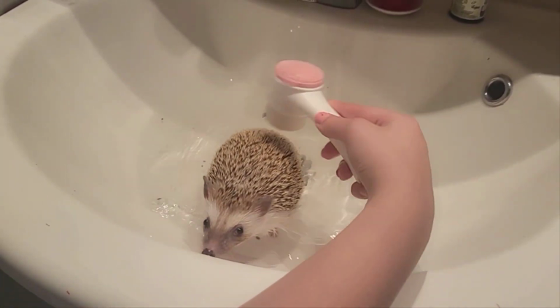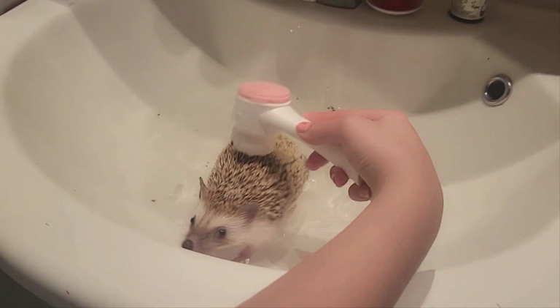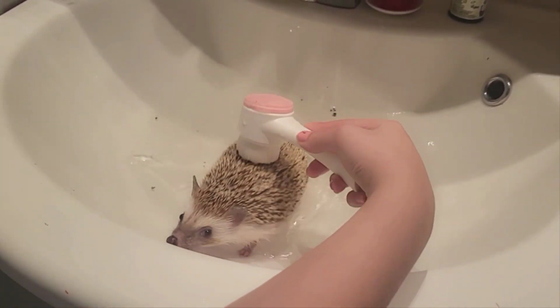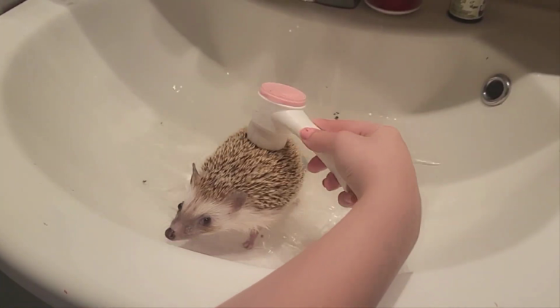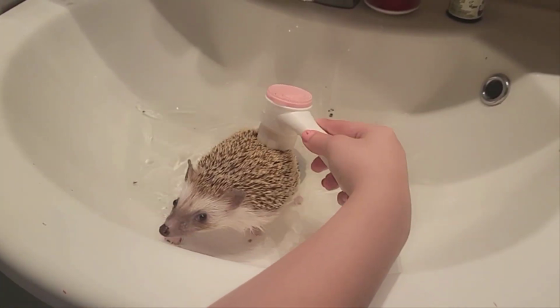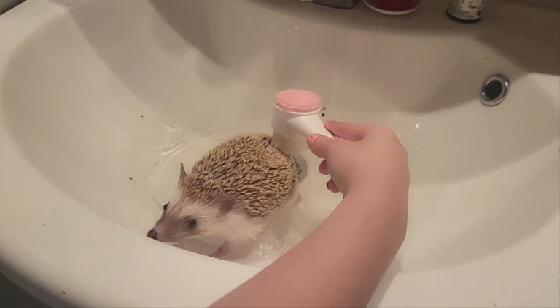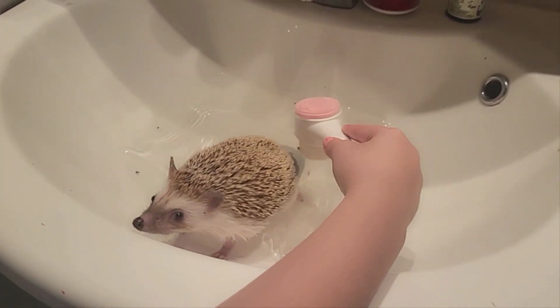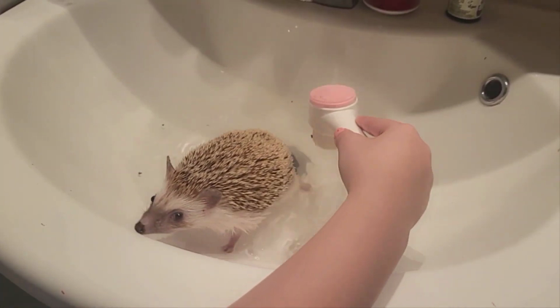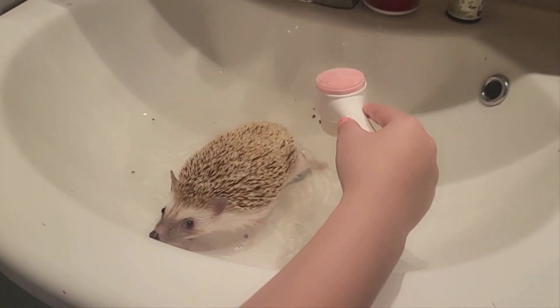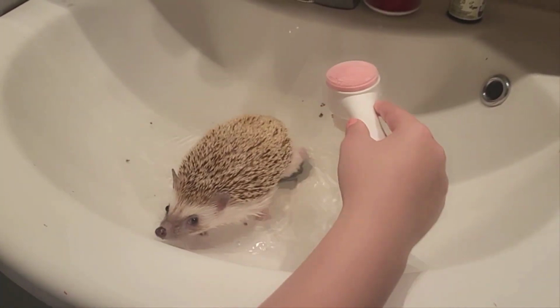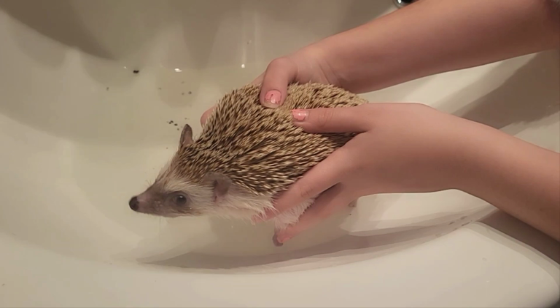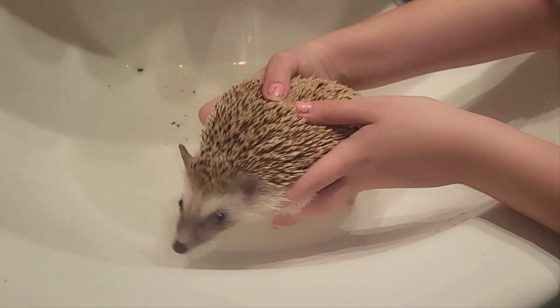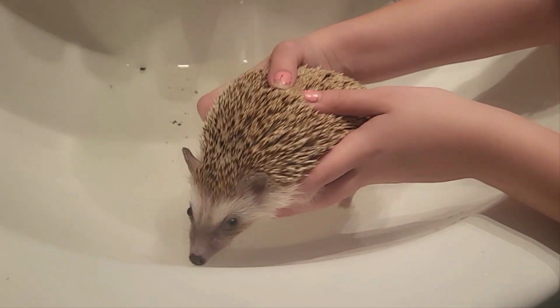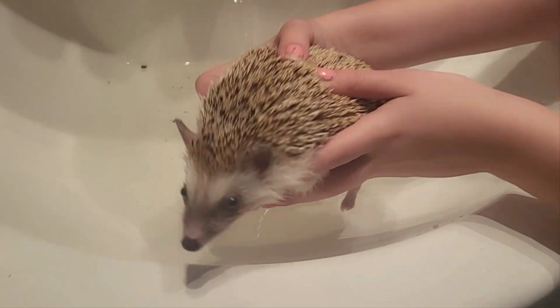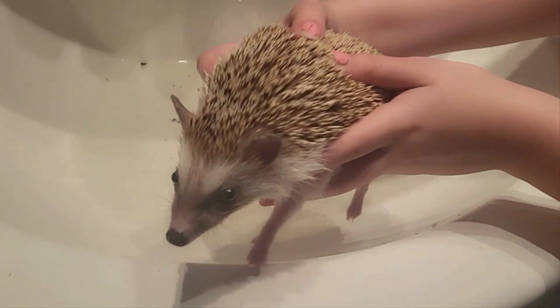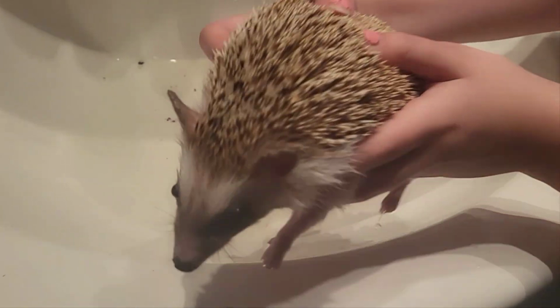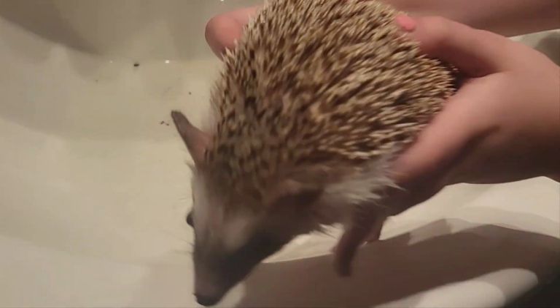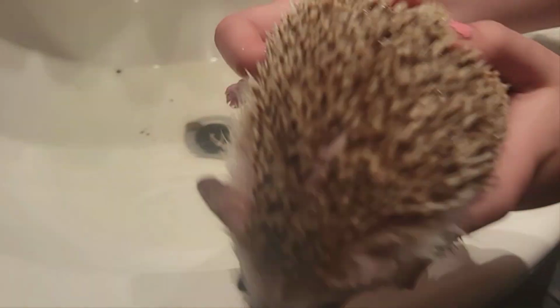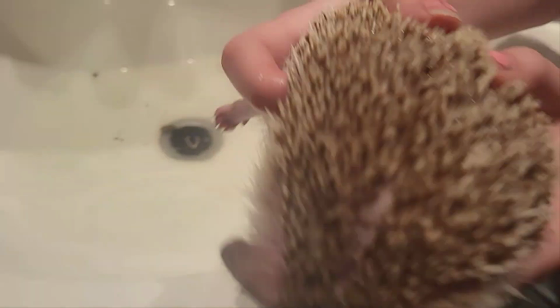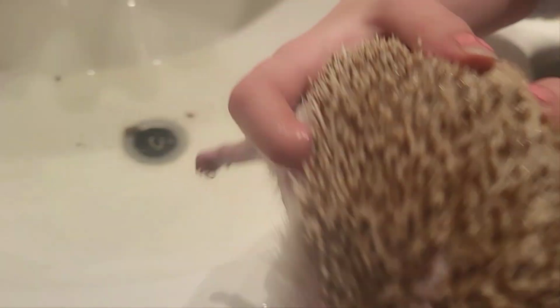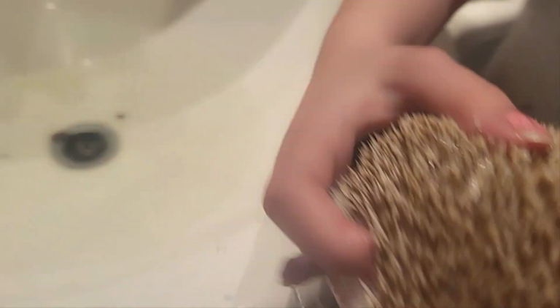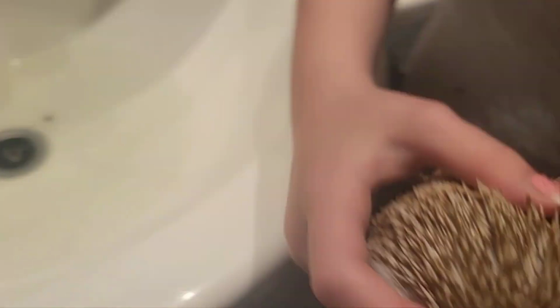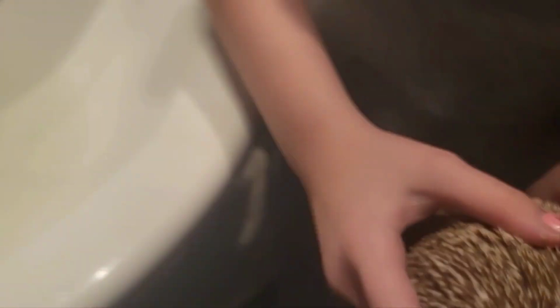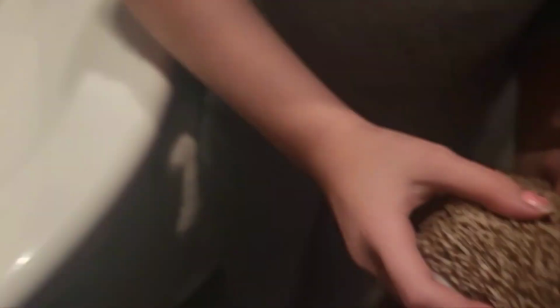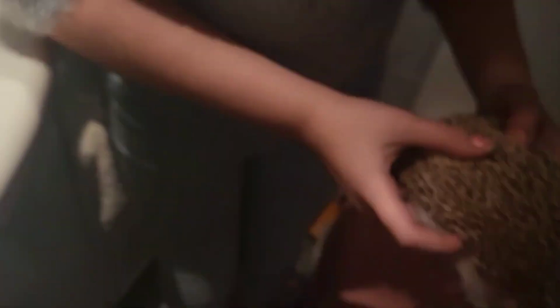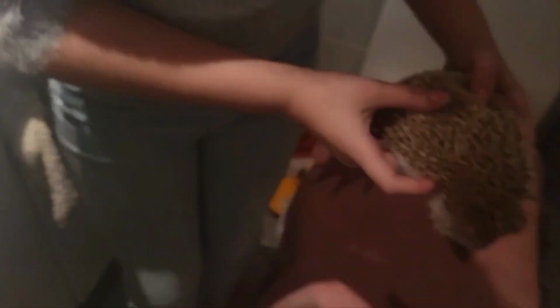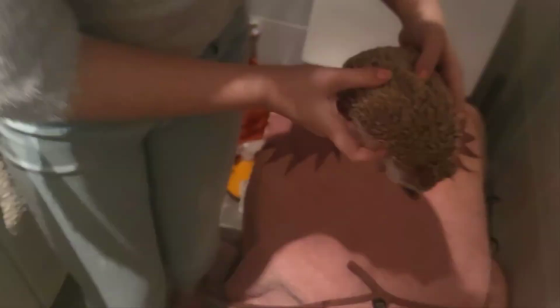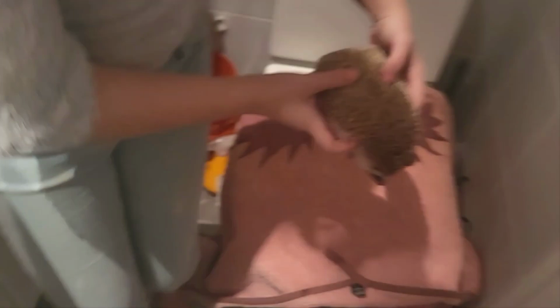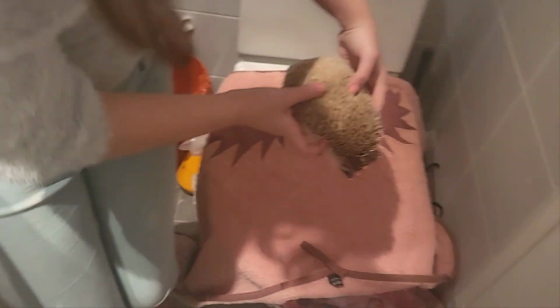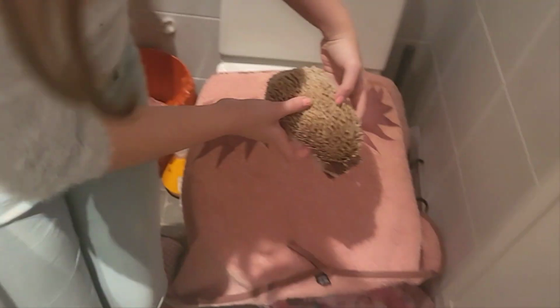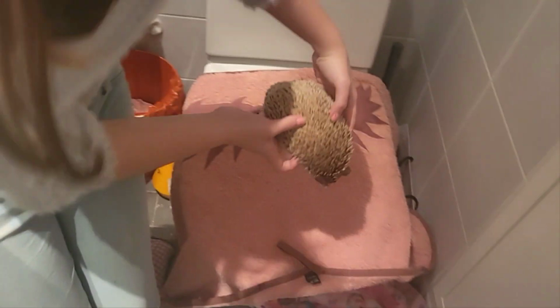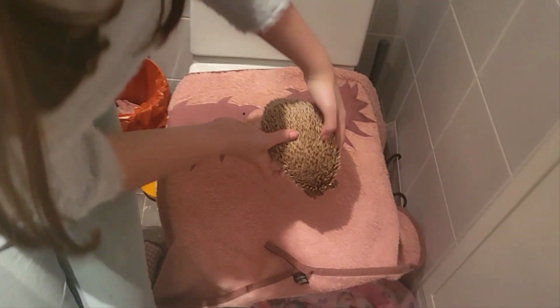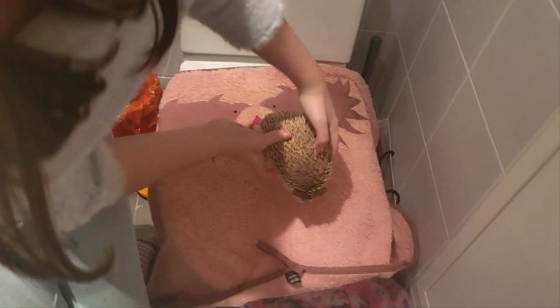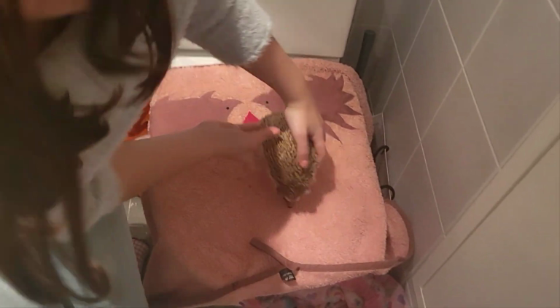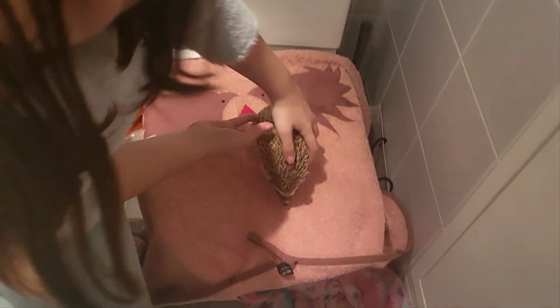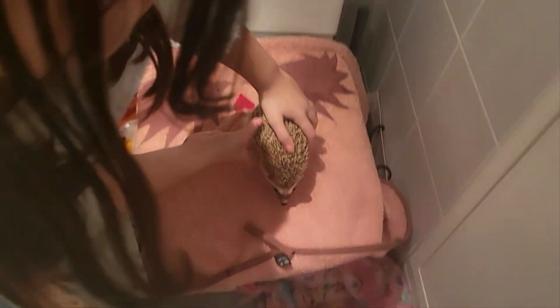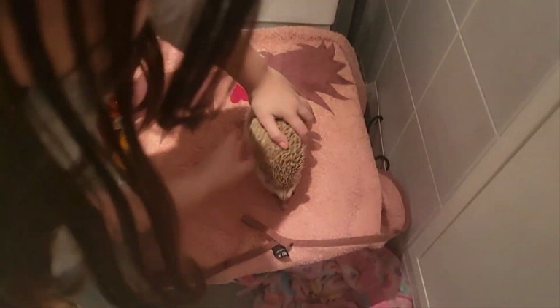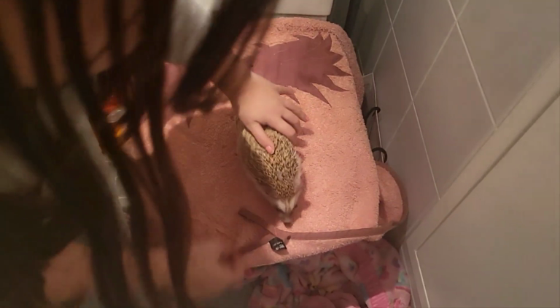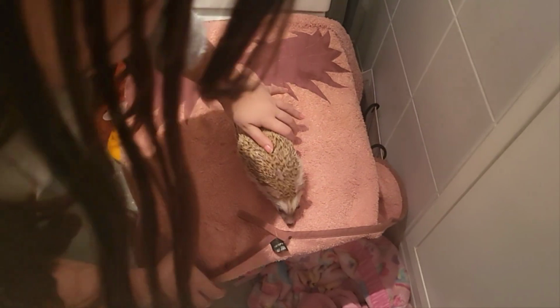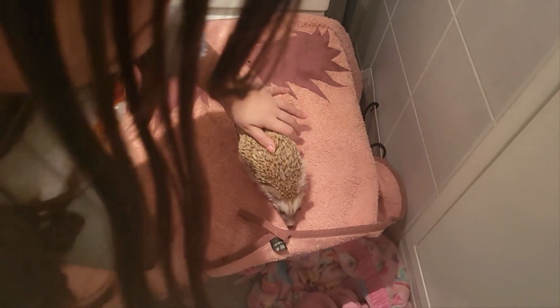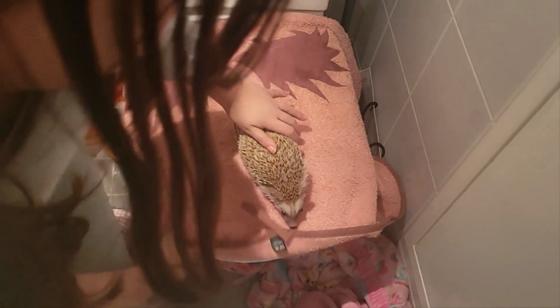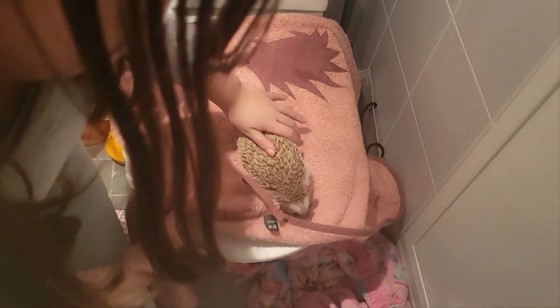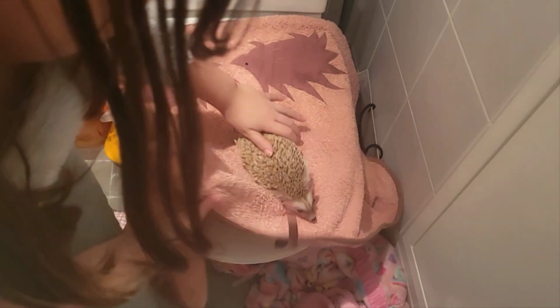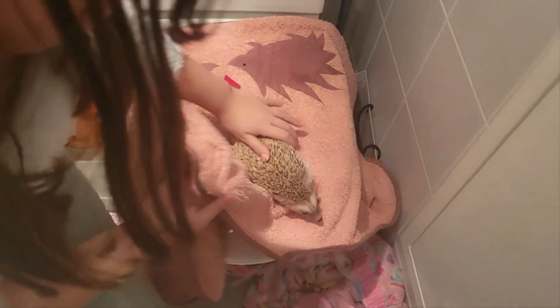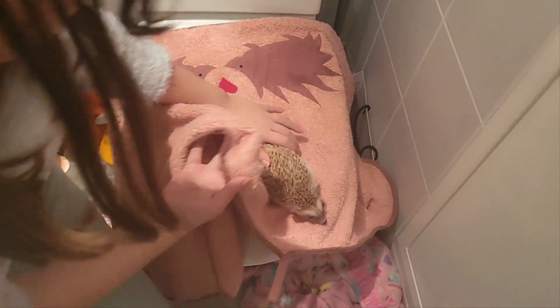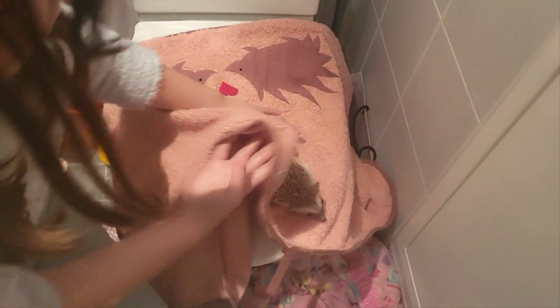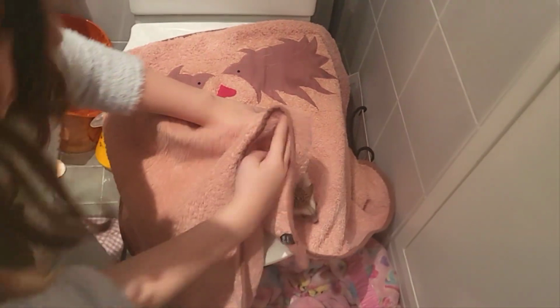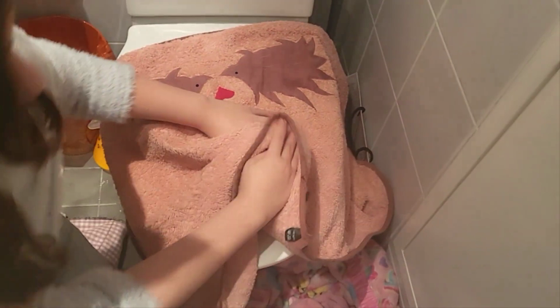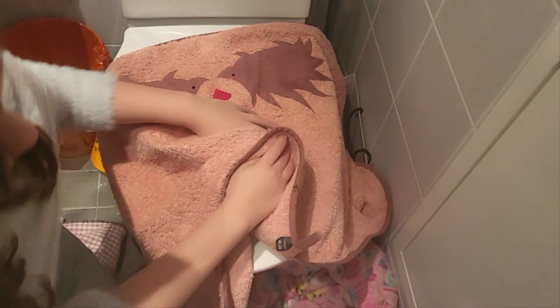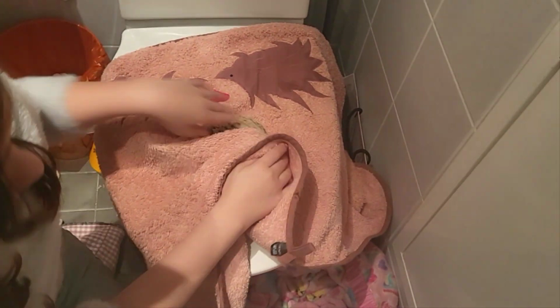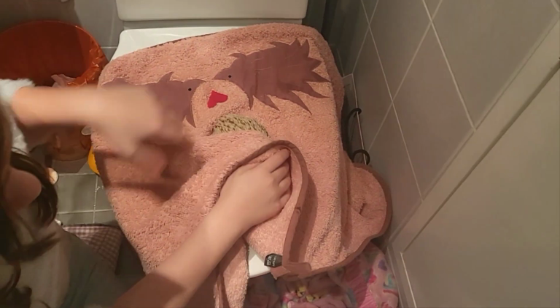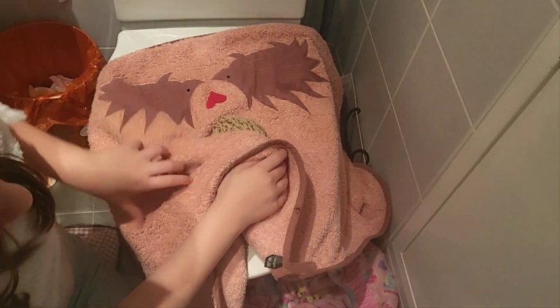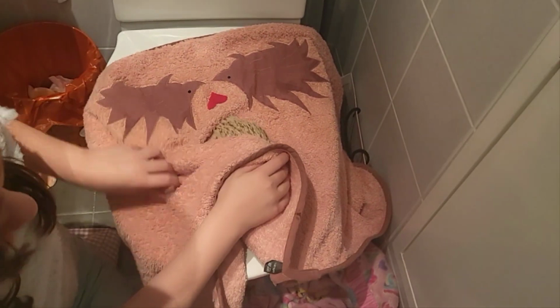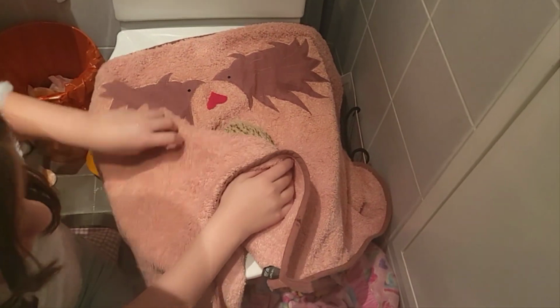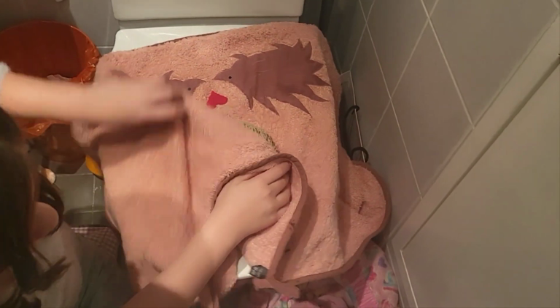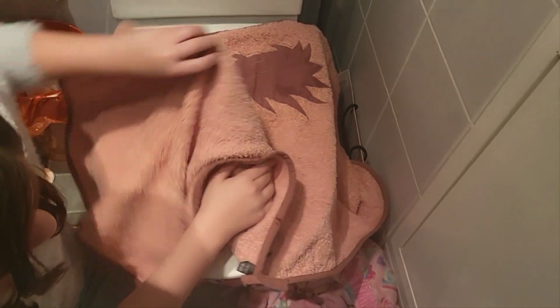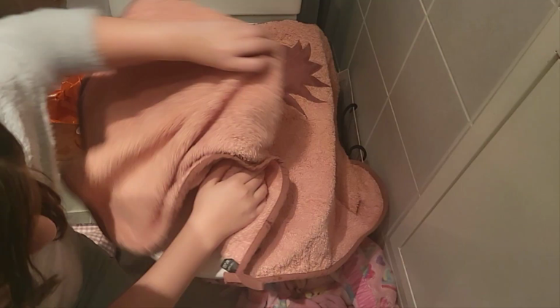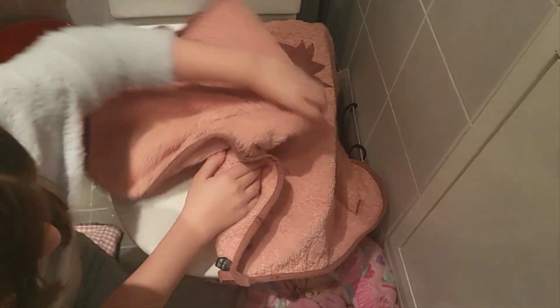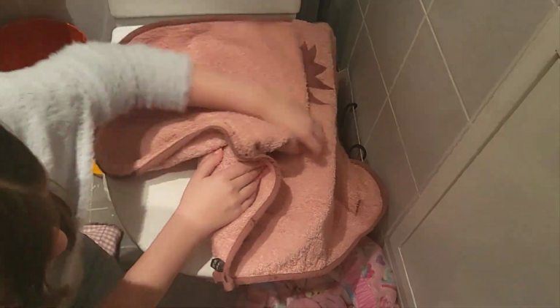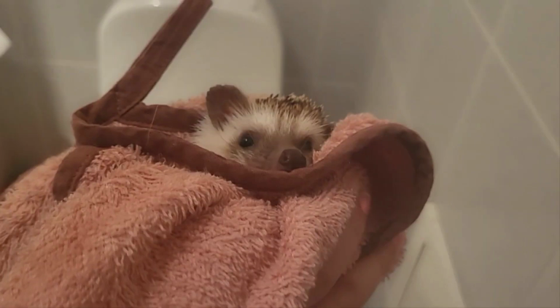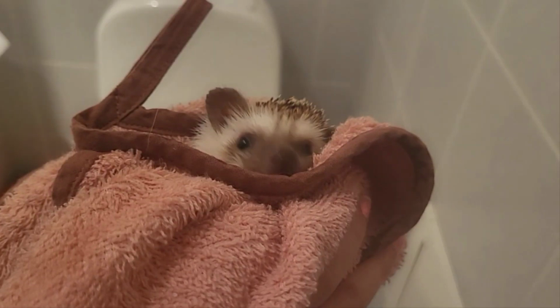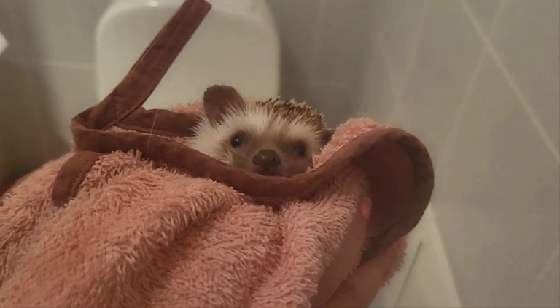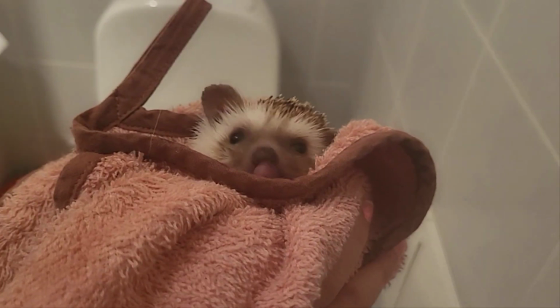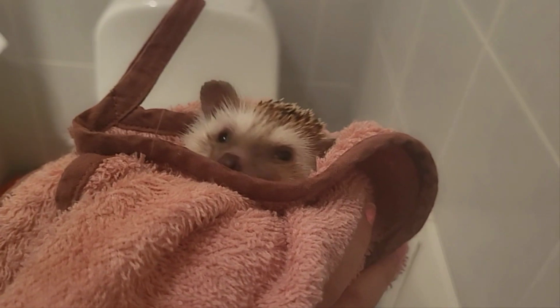Next brush your hedgehog's spines and make sure to subscribe and like the video. Last but not least put your hedgehog in a towel.